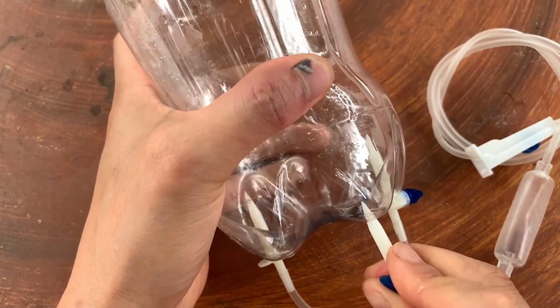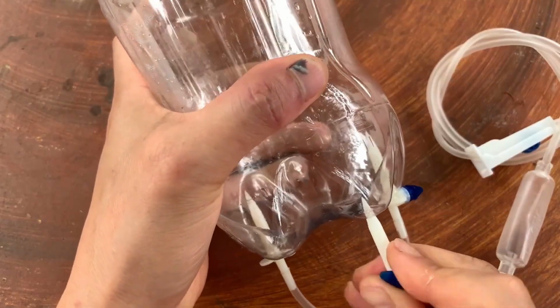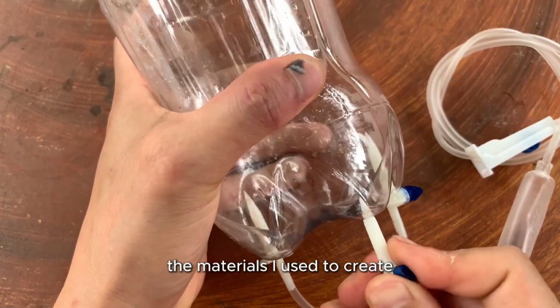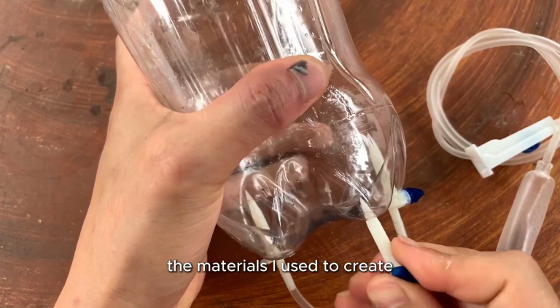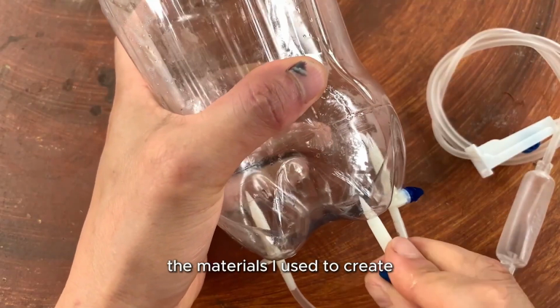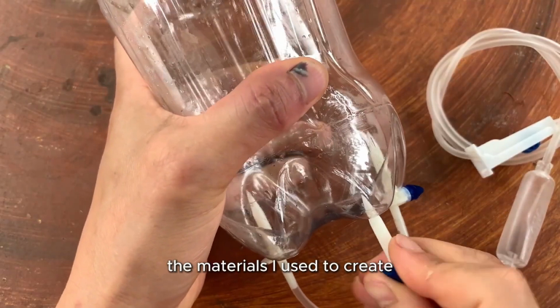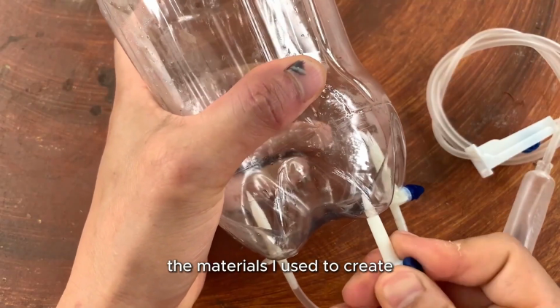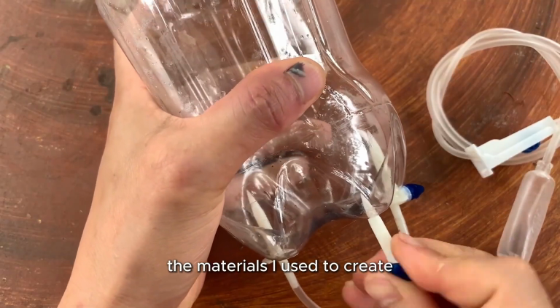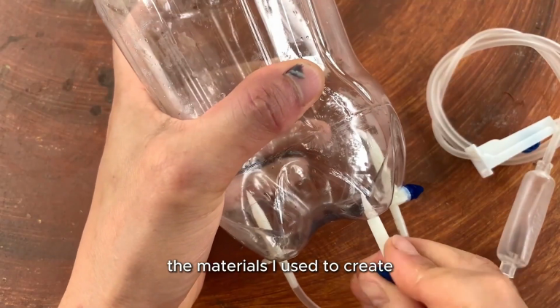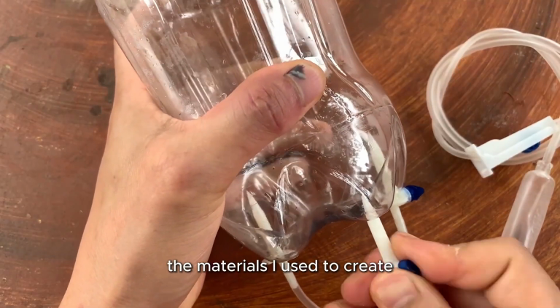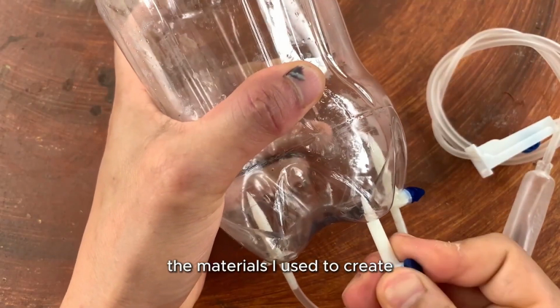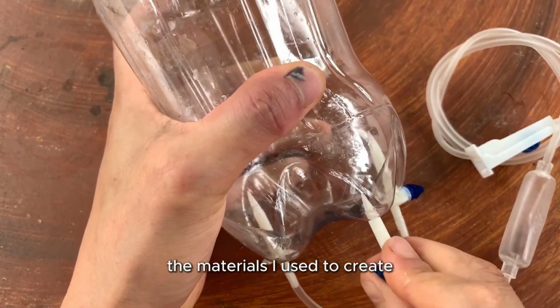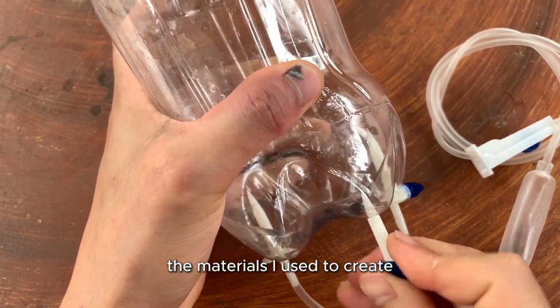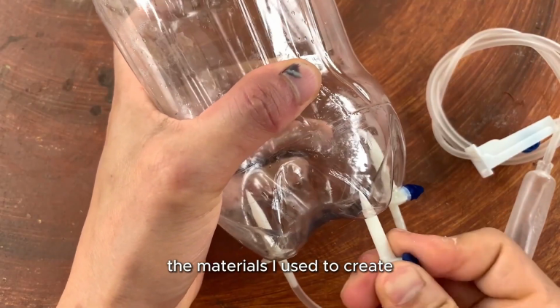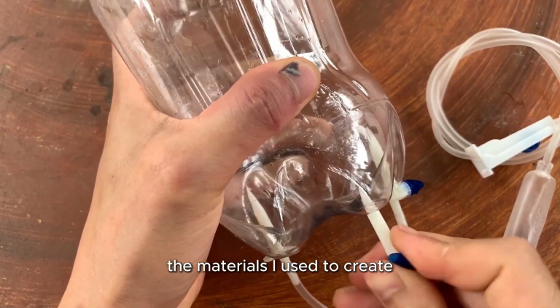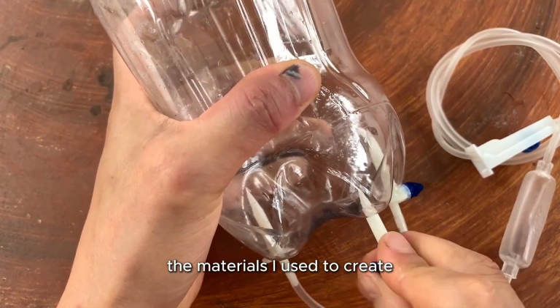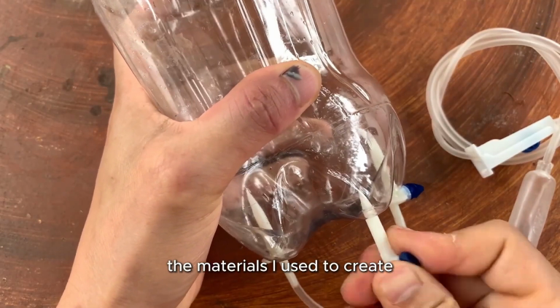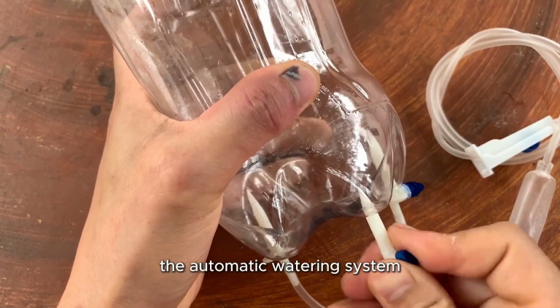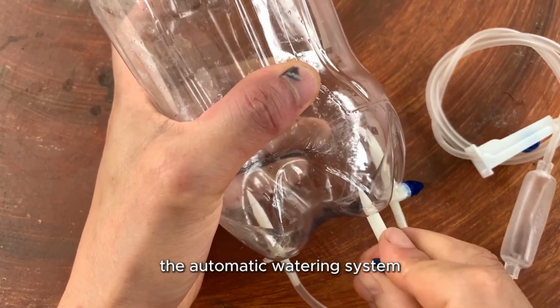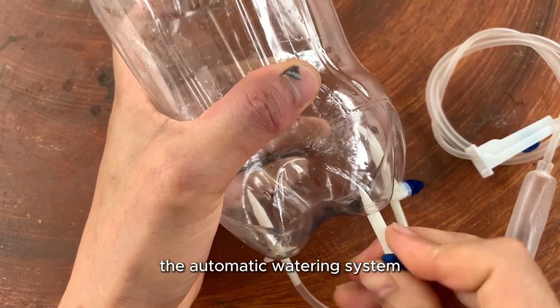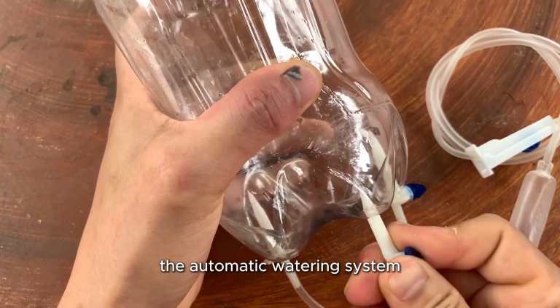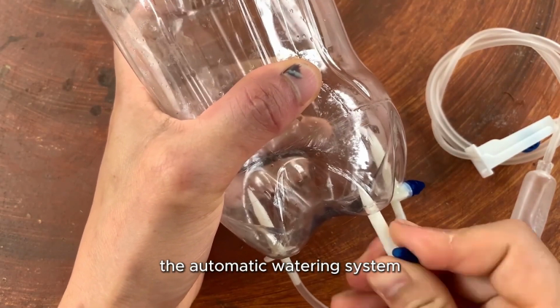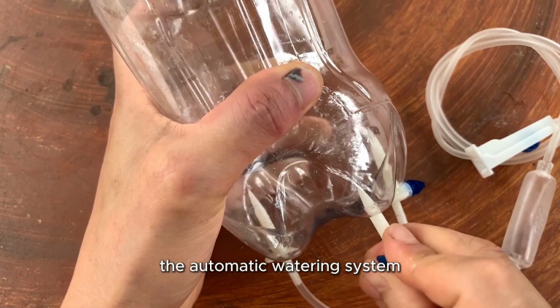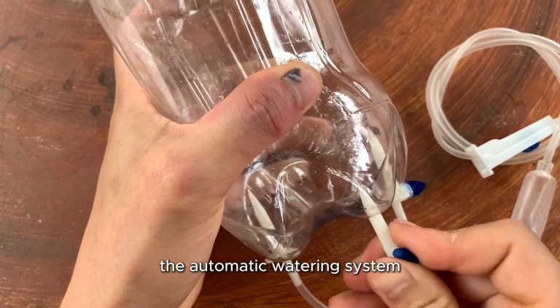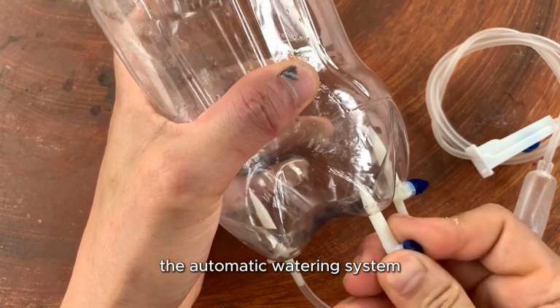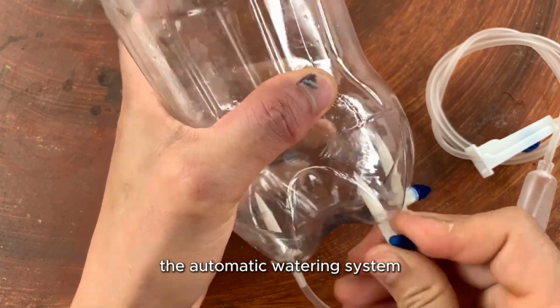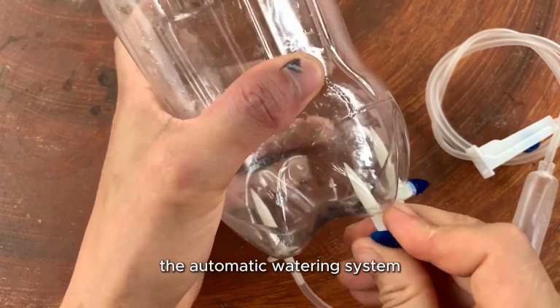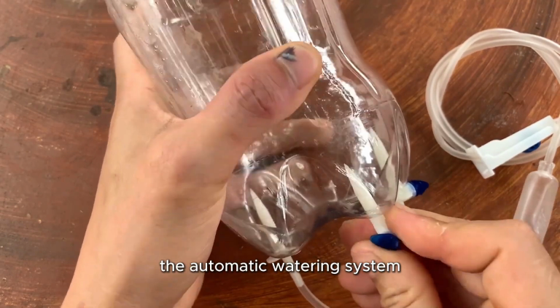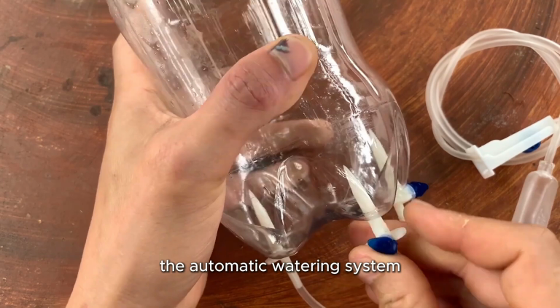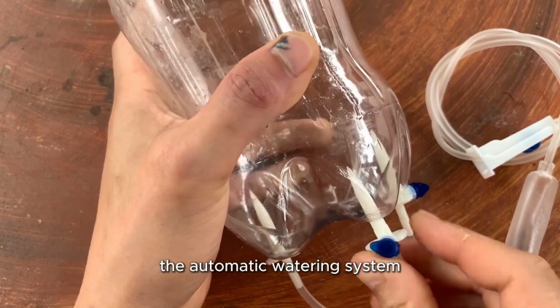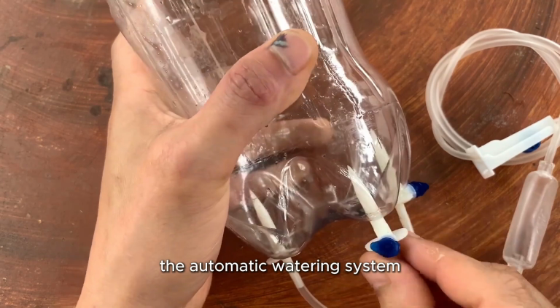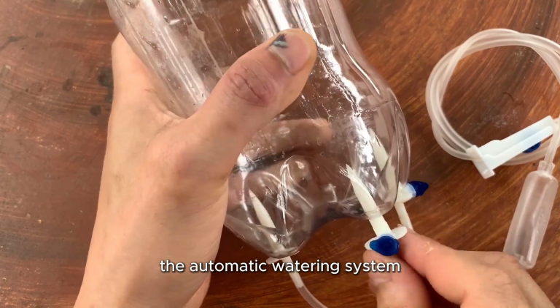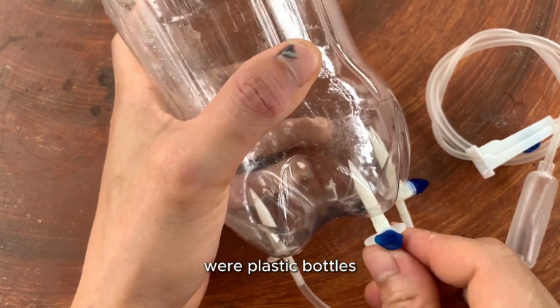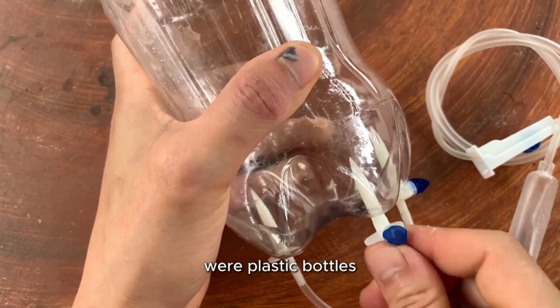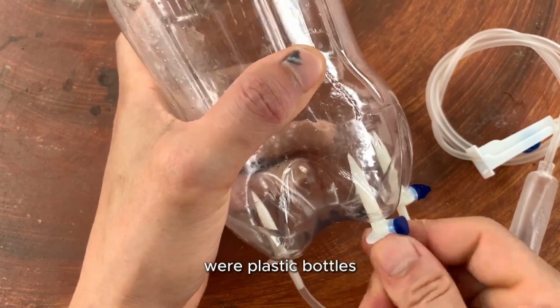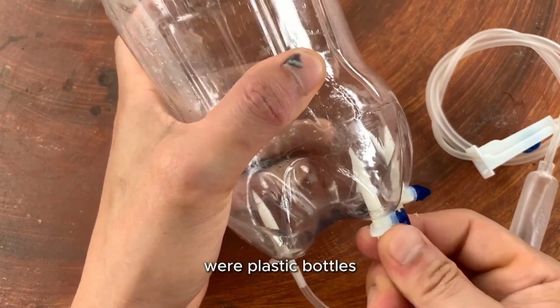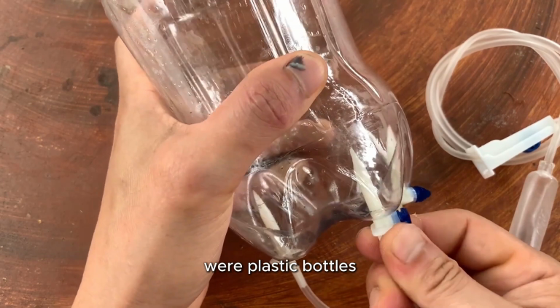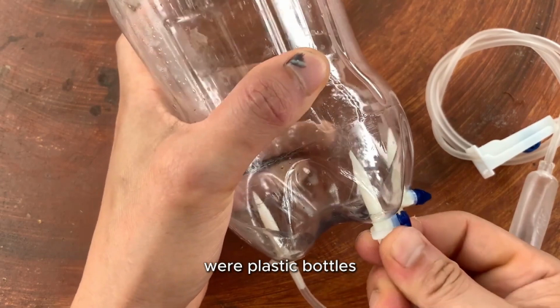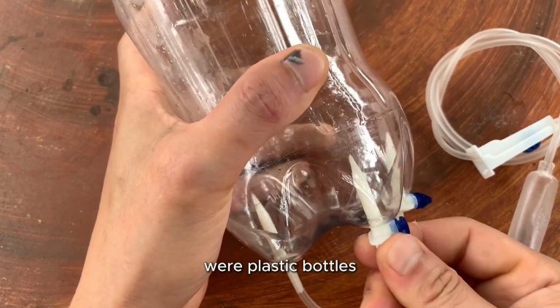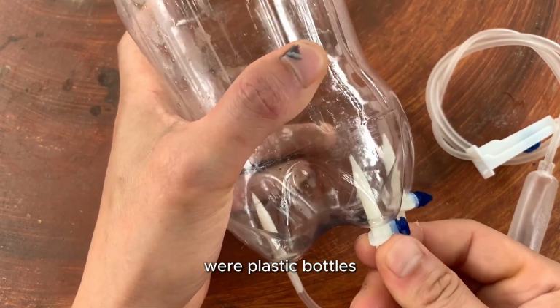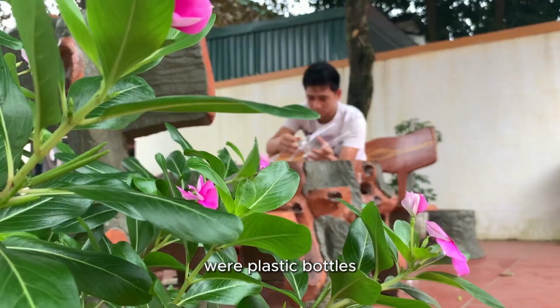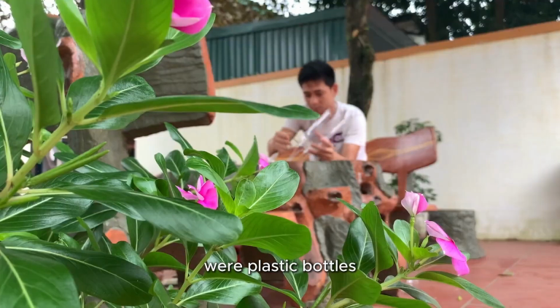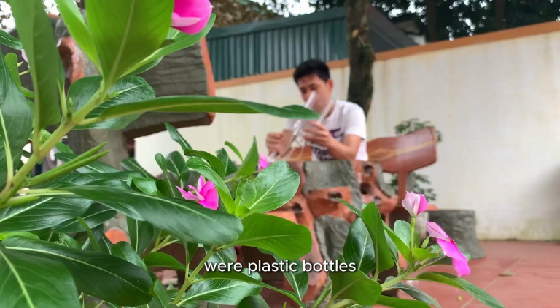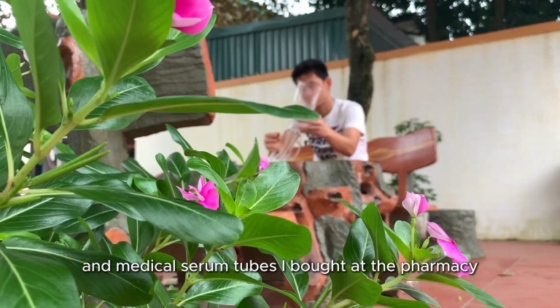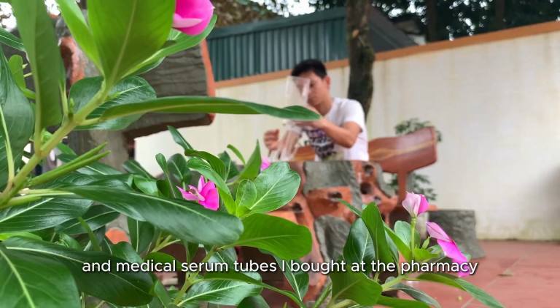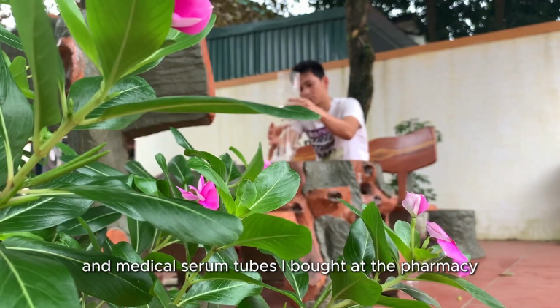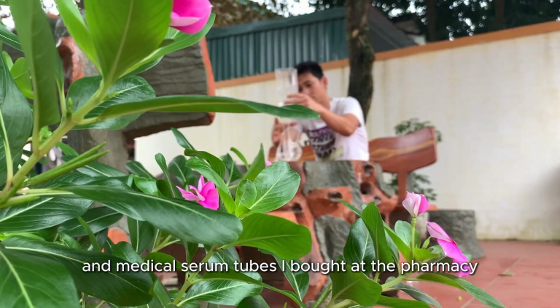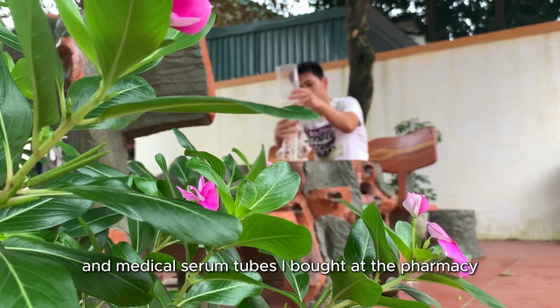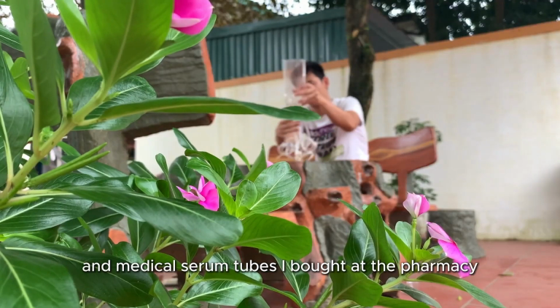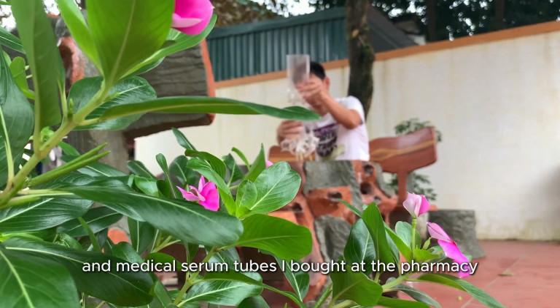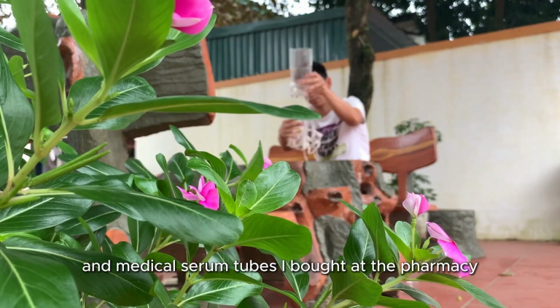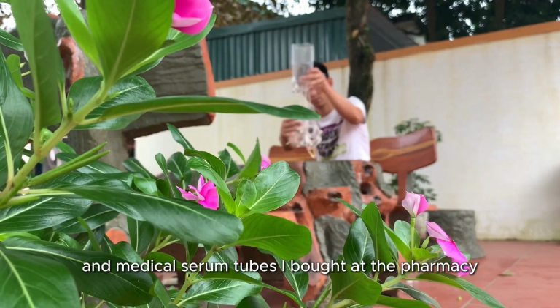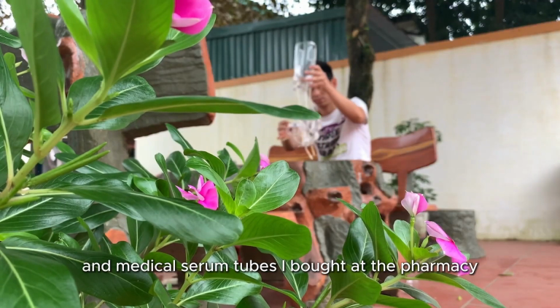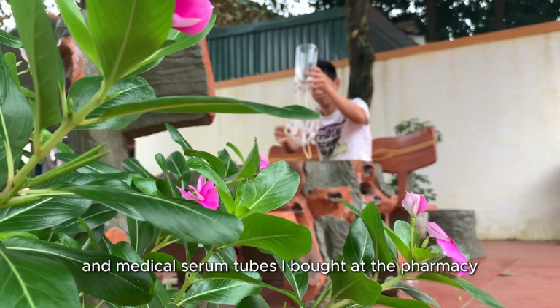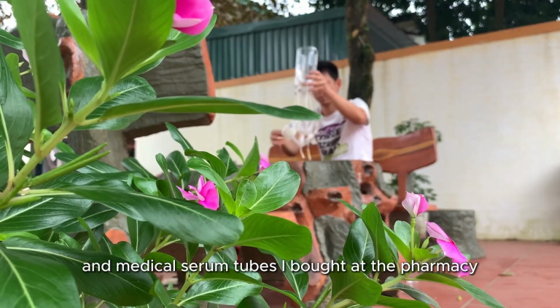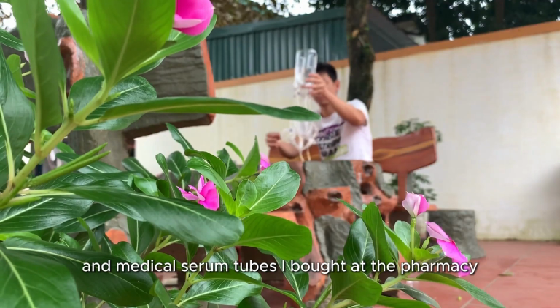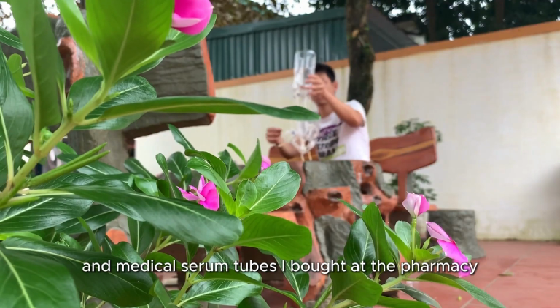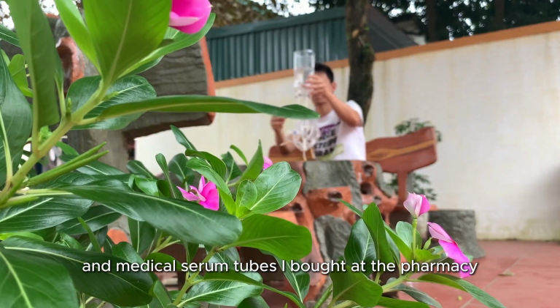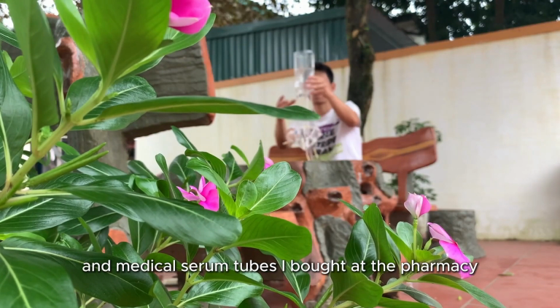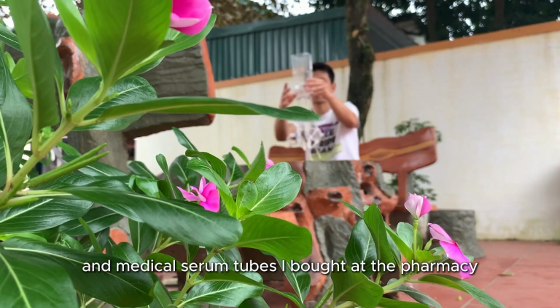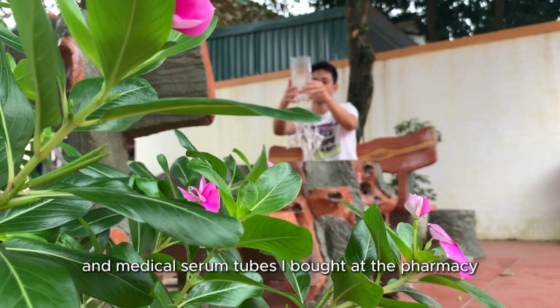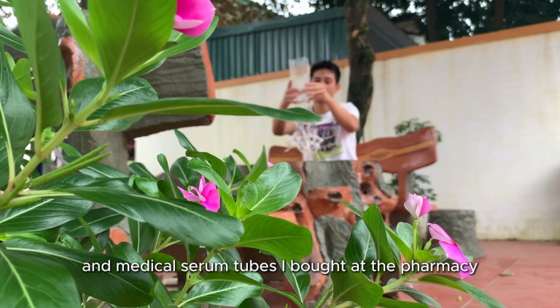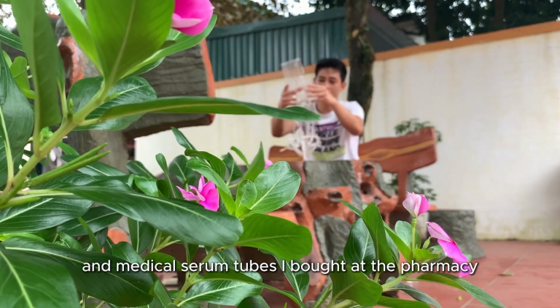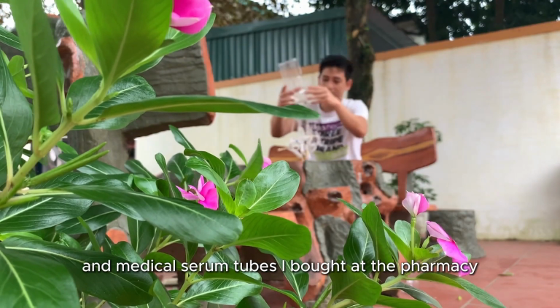The materials I used to create the automatic watering system were plastic bottles and medical serum tubes I bought at the pharmacy.